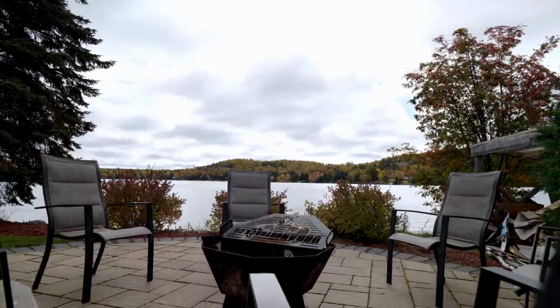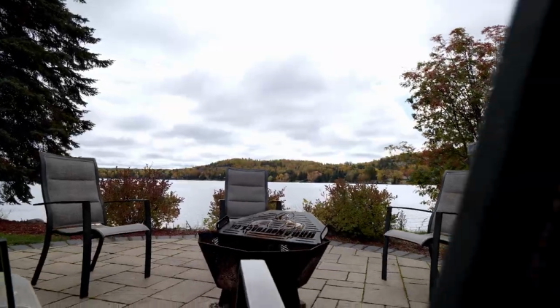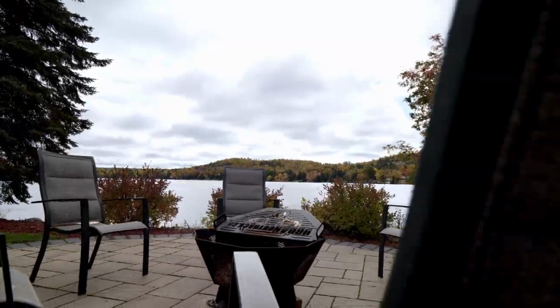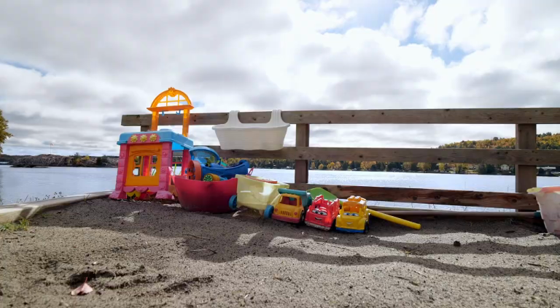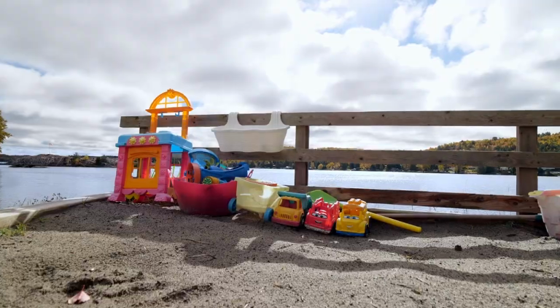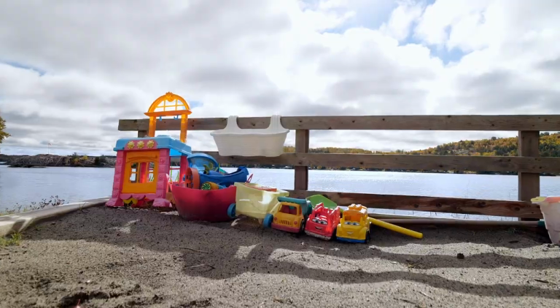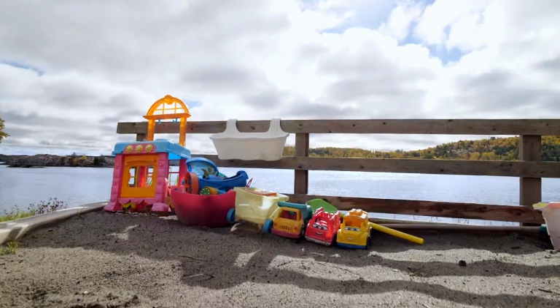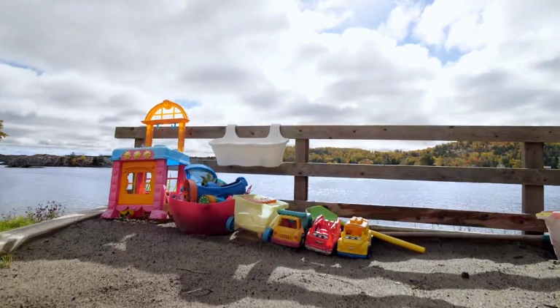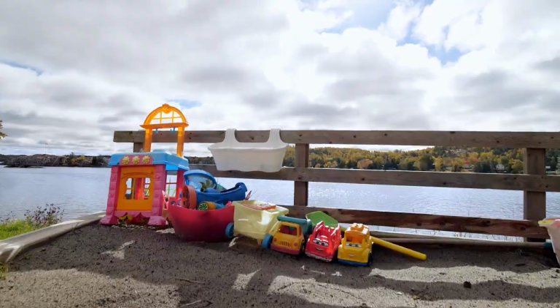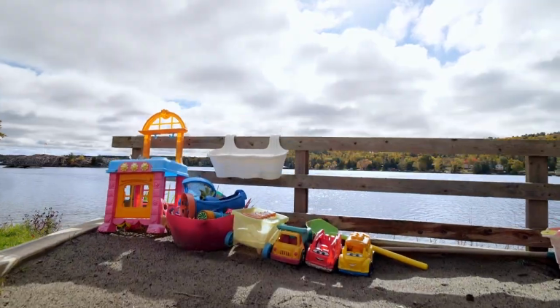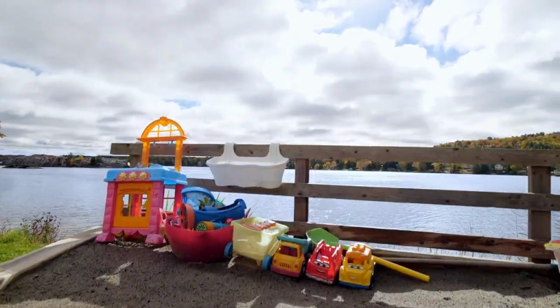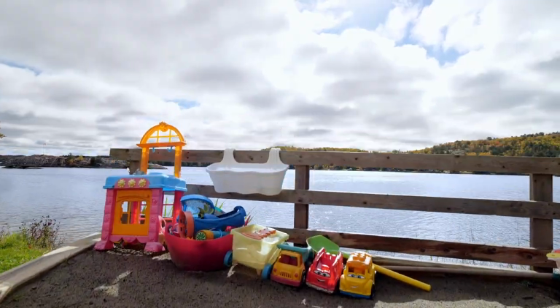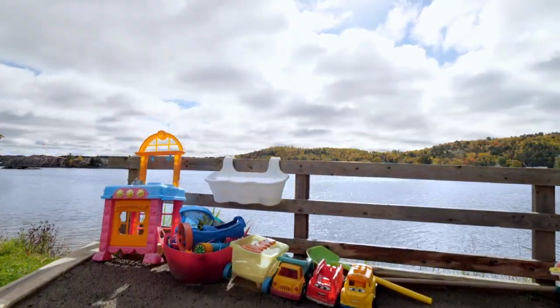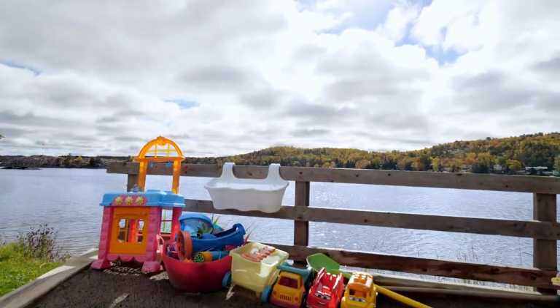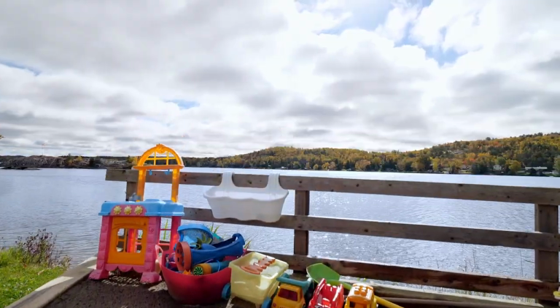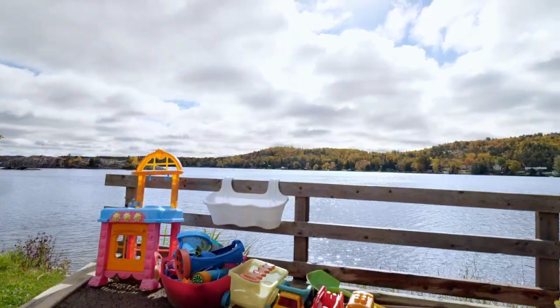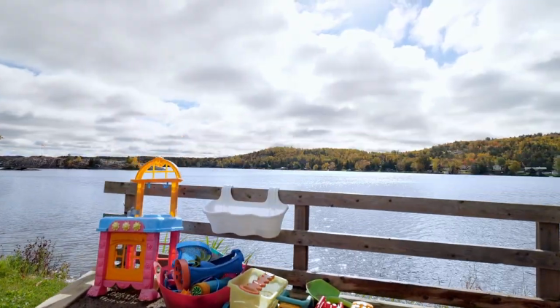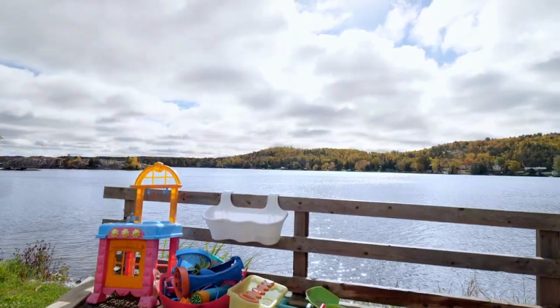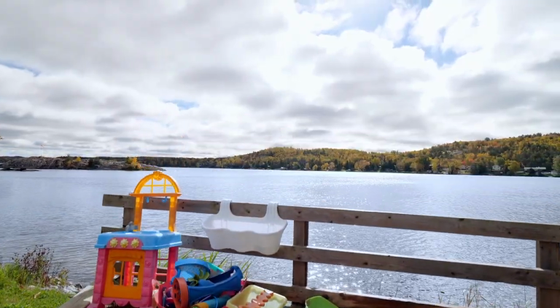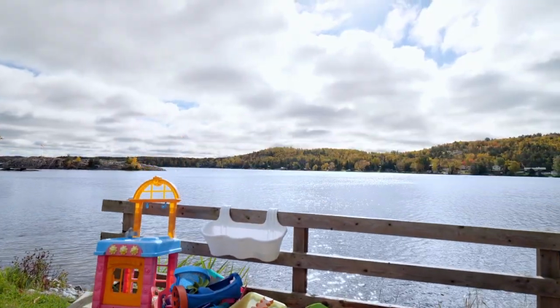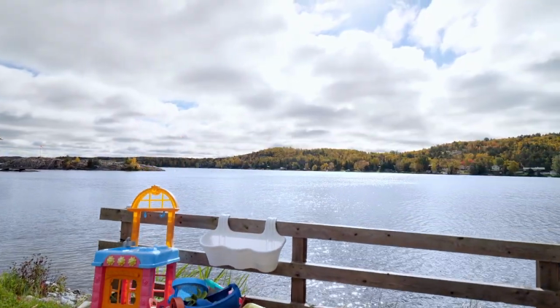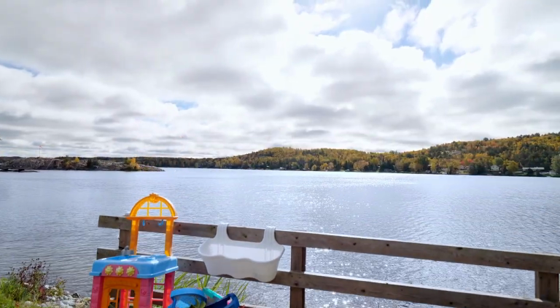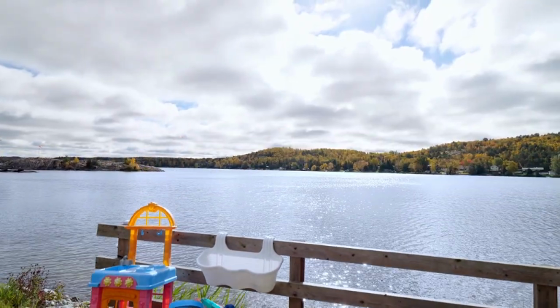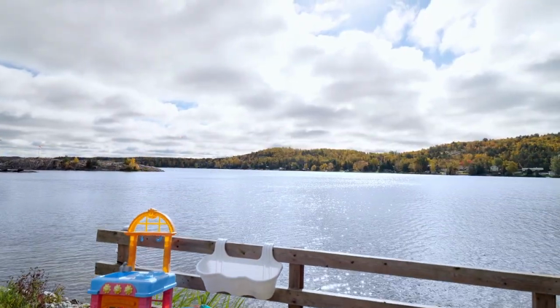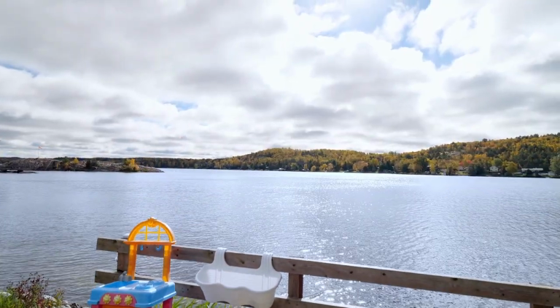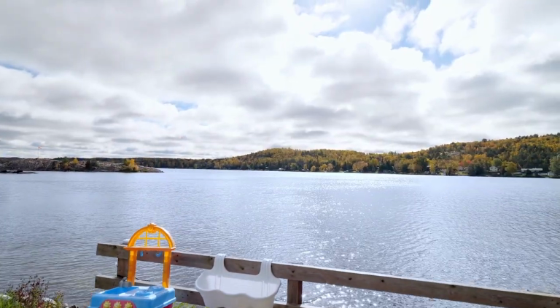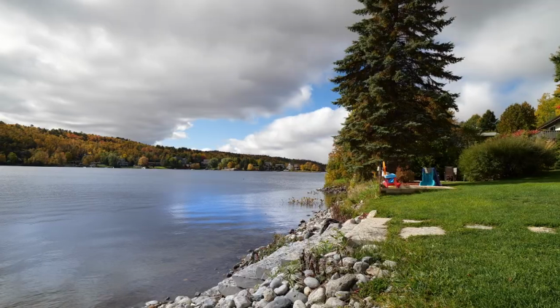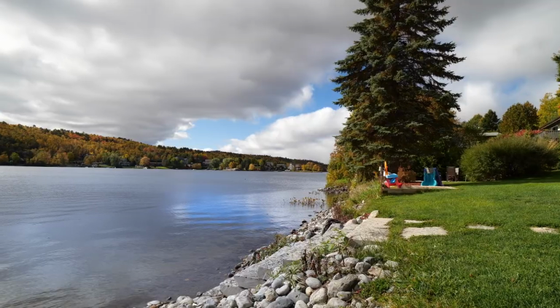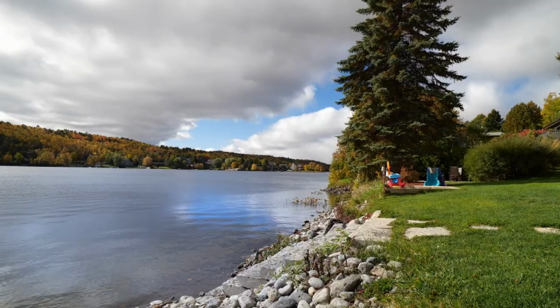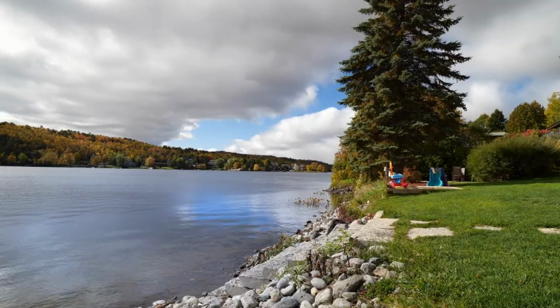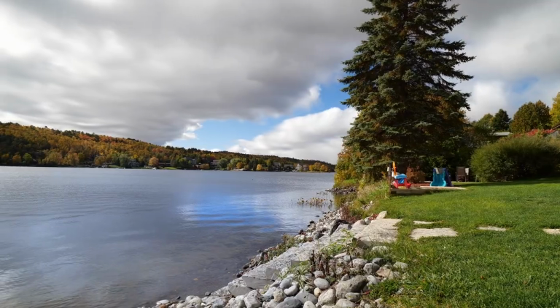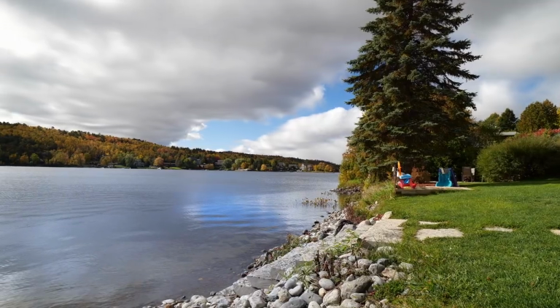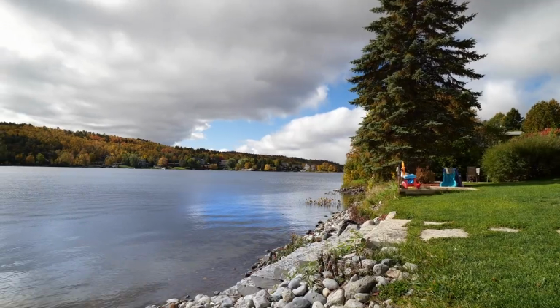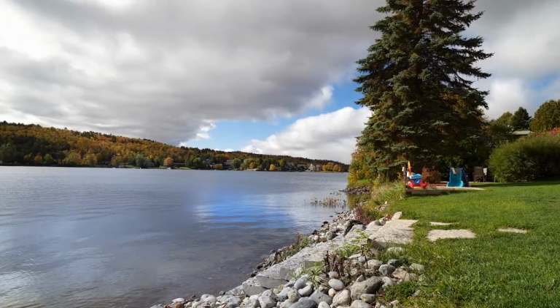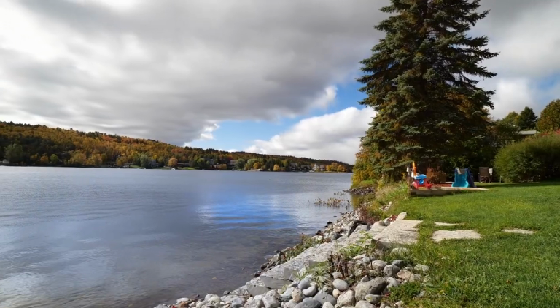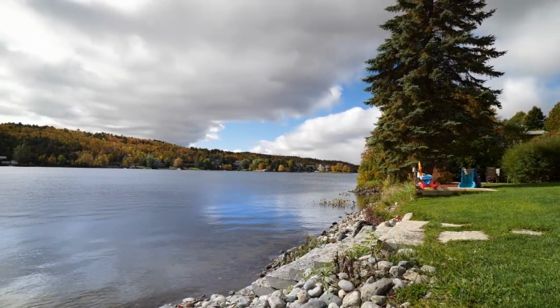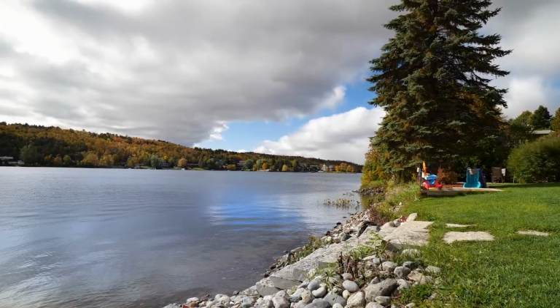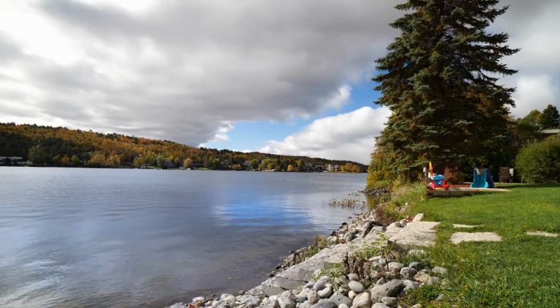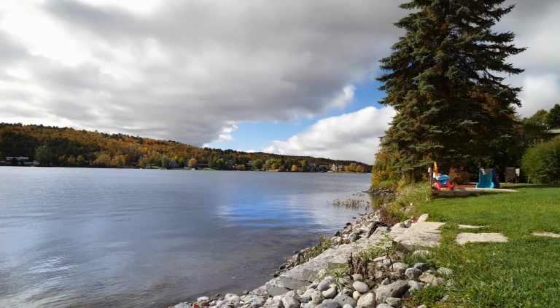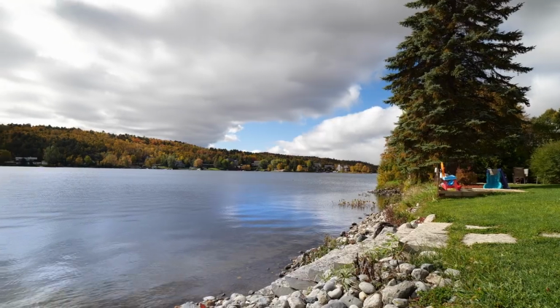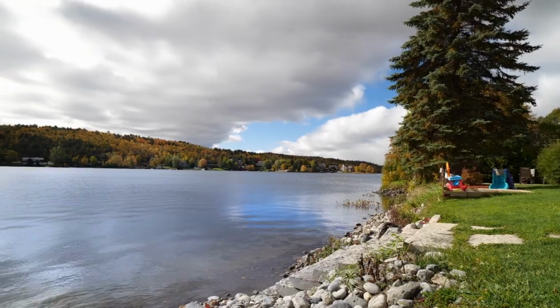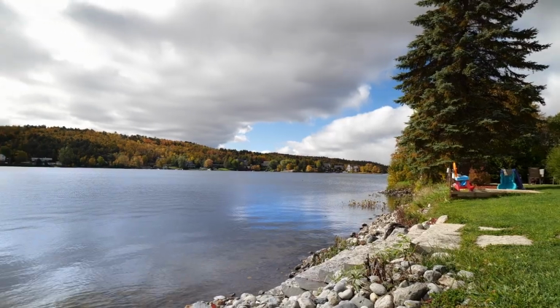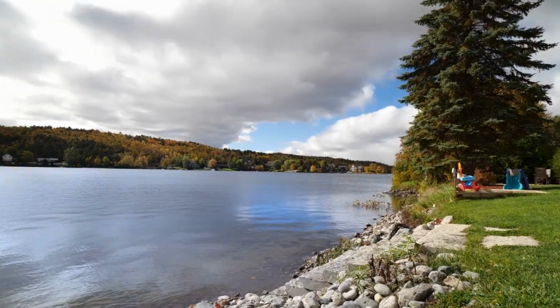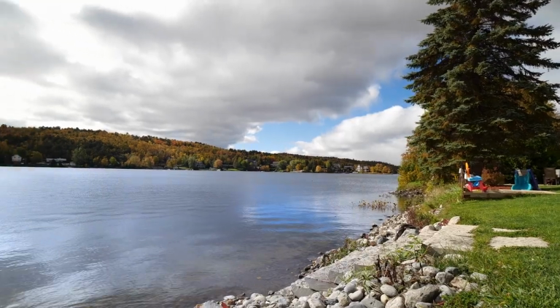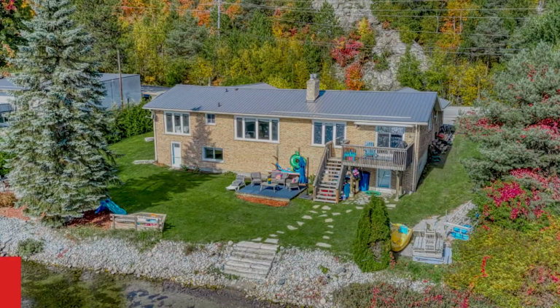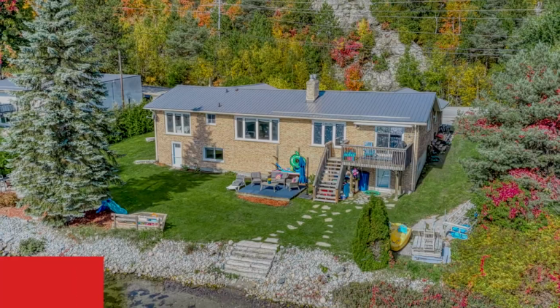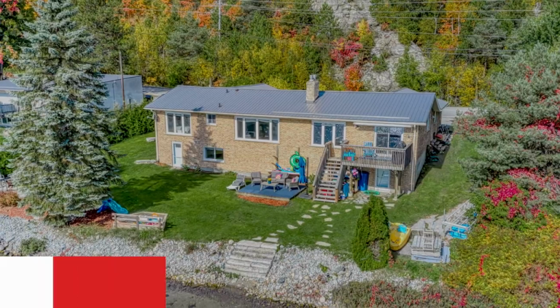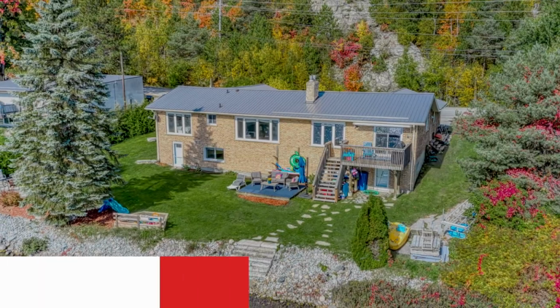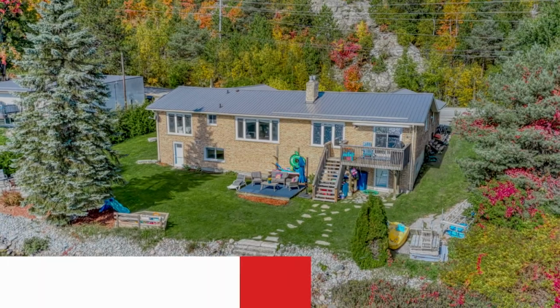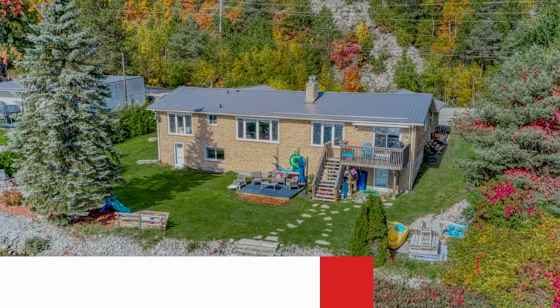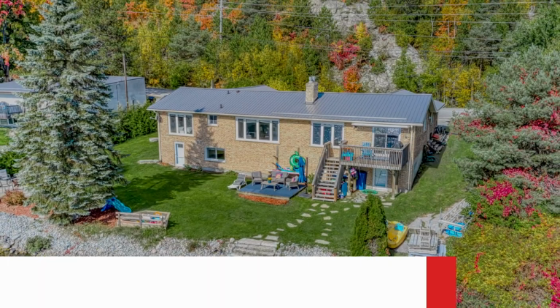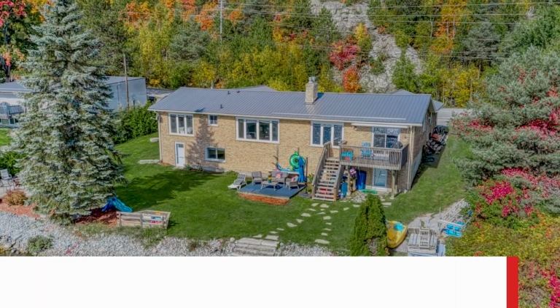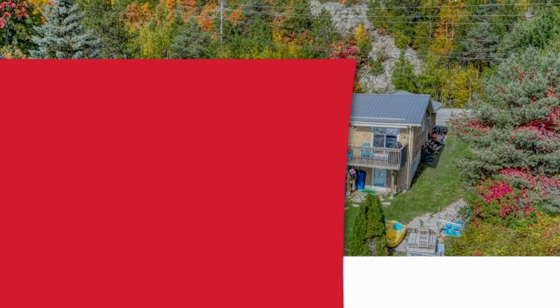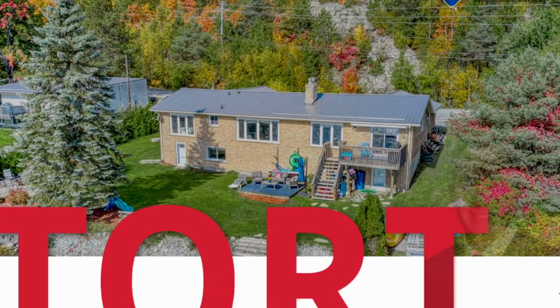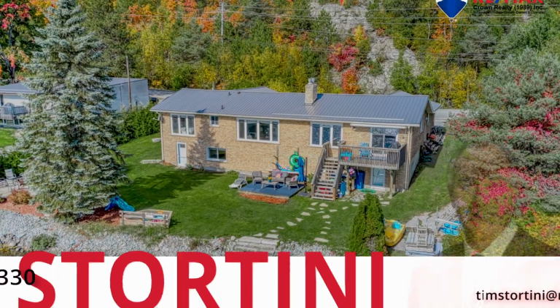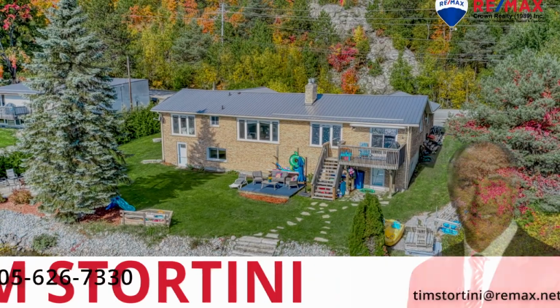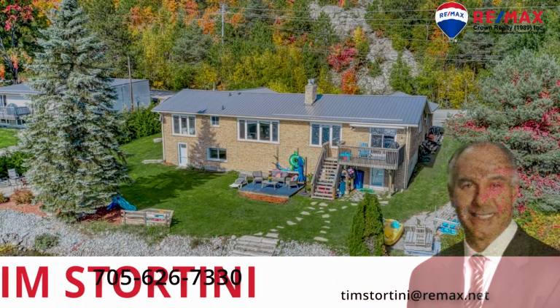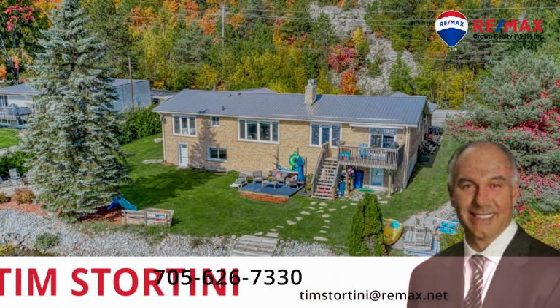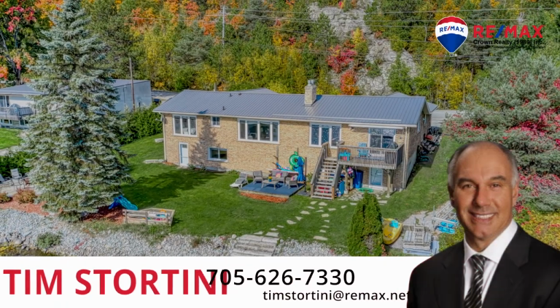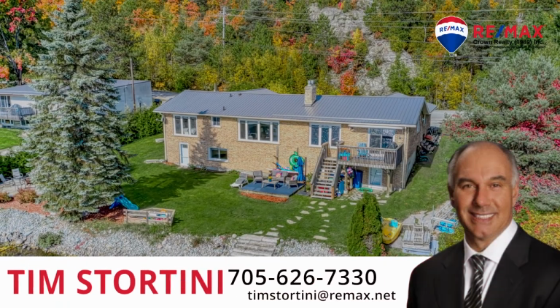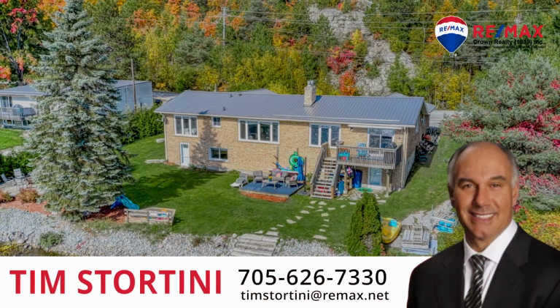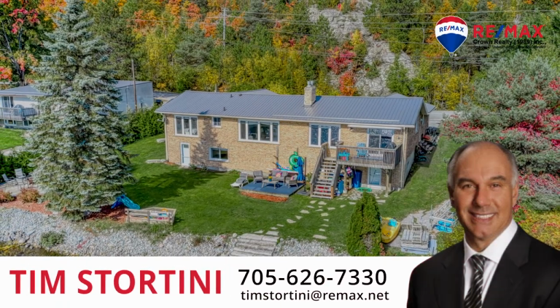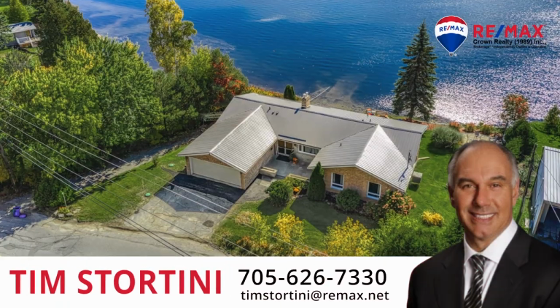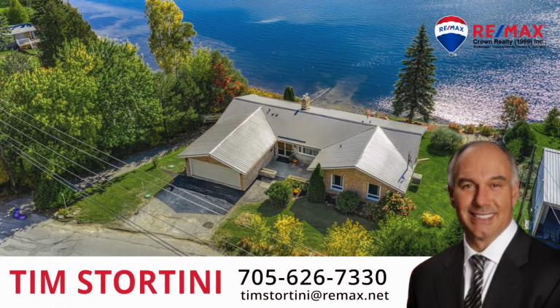Waterfront living on Long Lake — a great location and a spacious and stylish home. Call for a private showing.